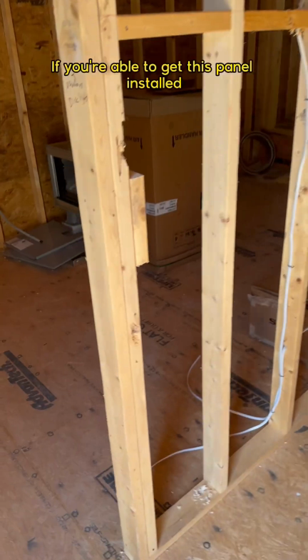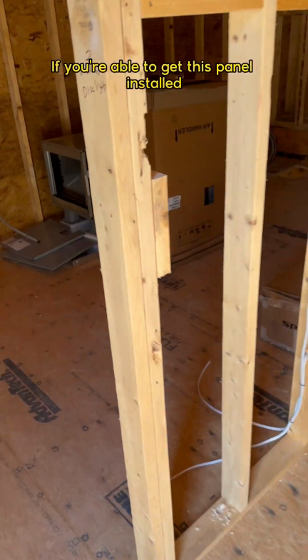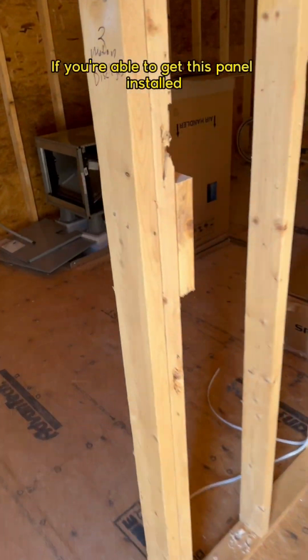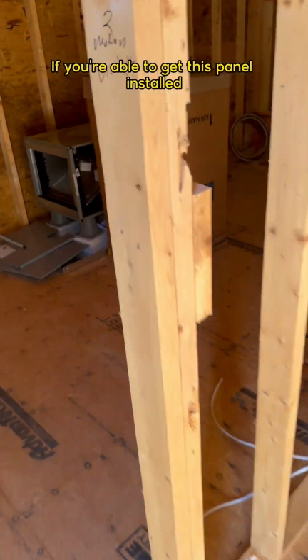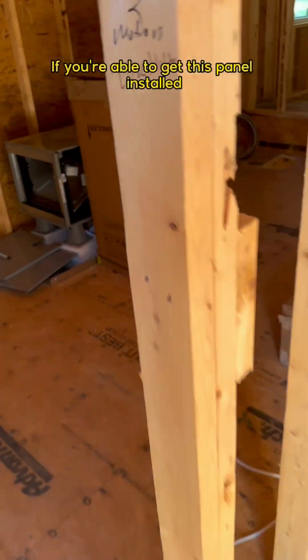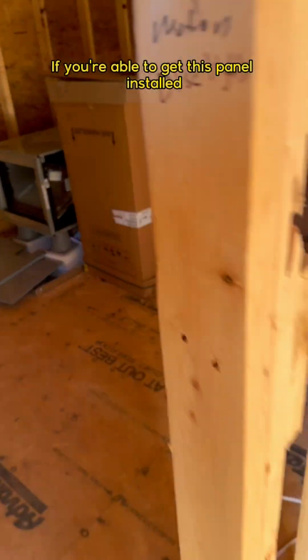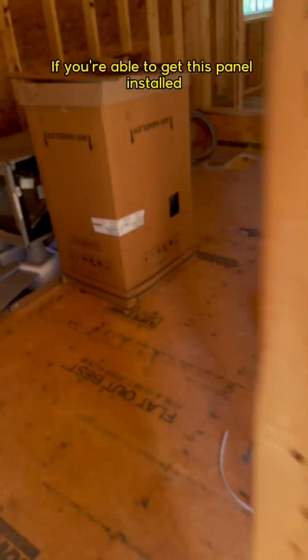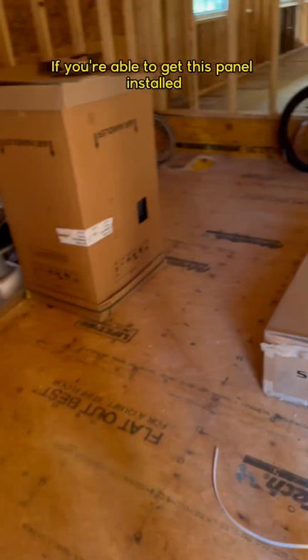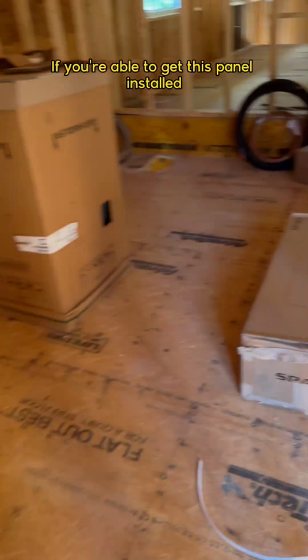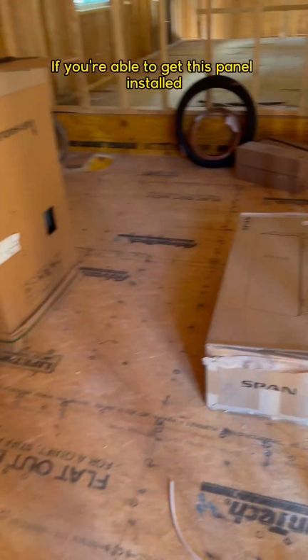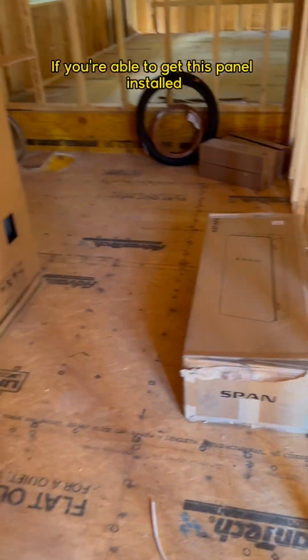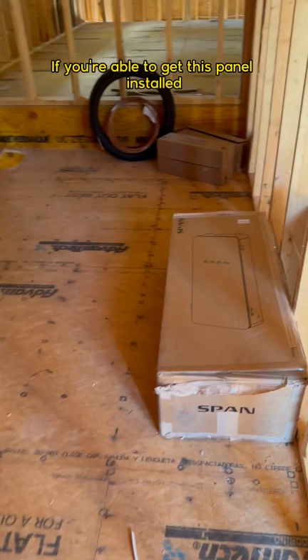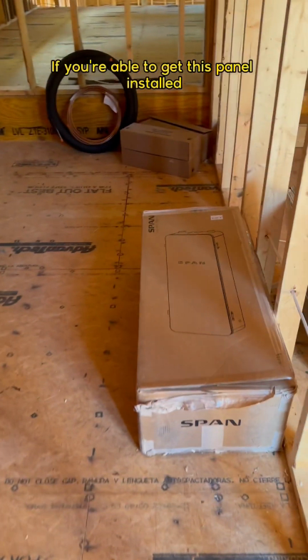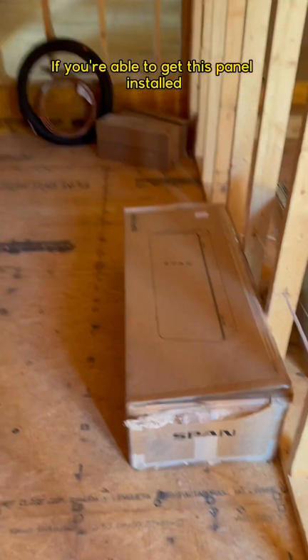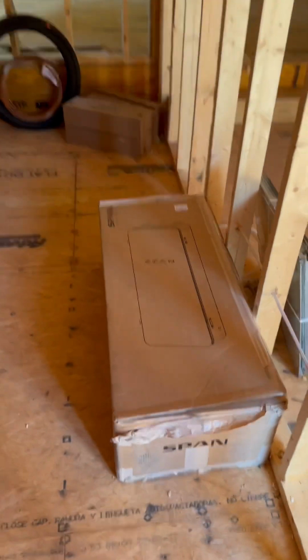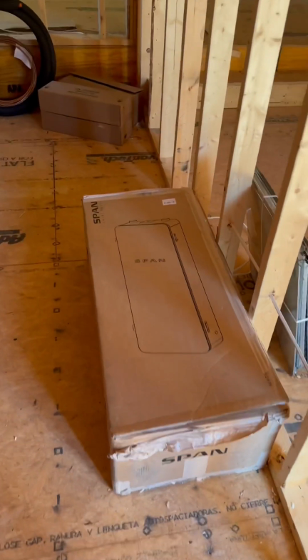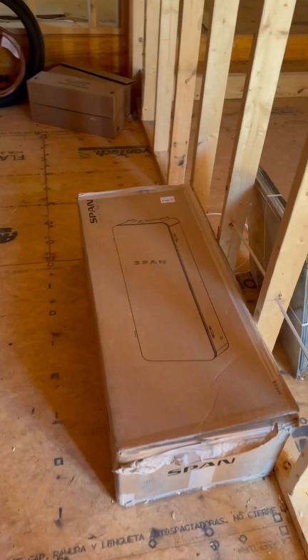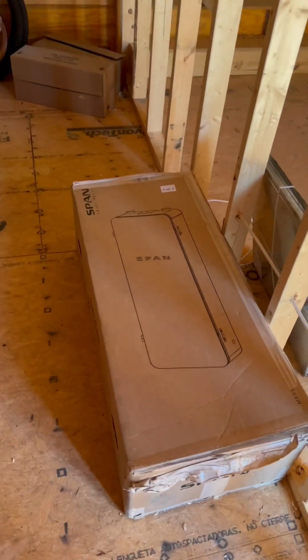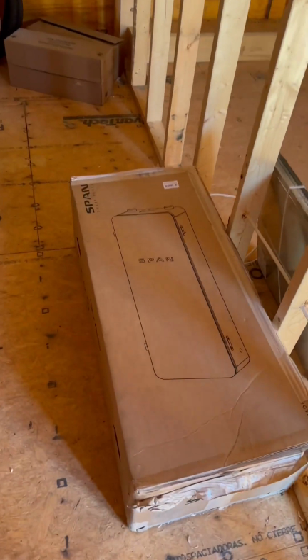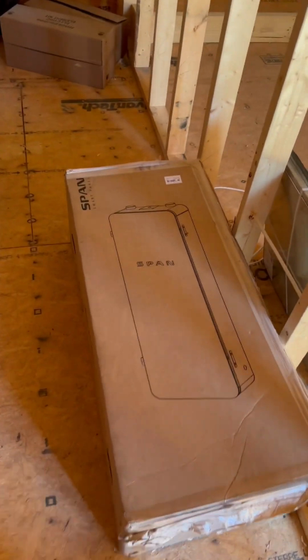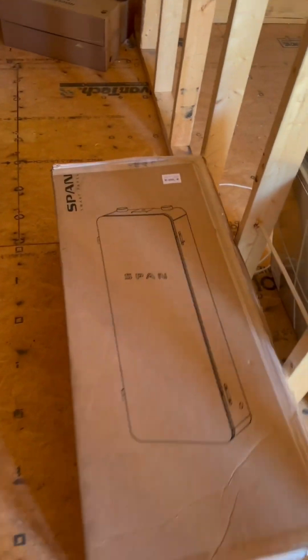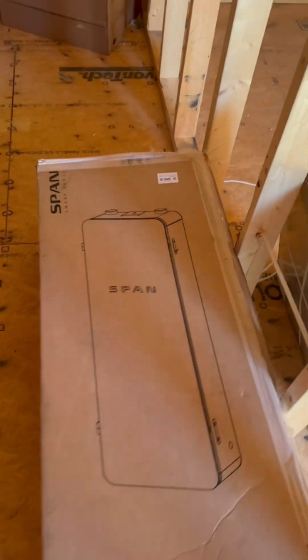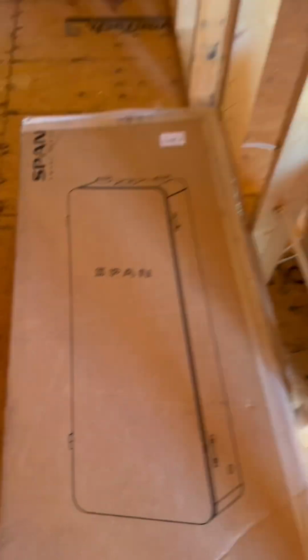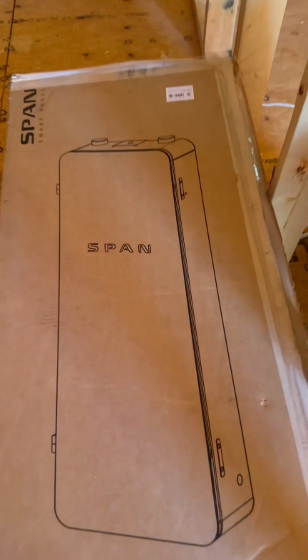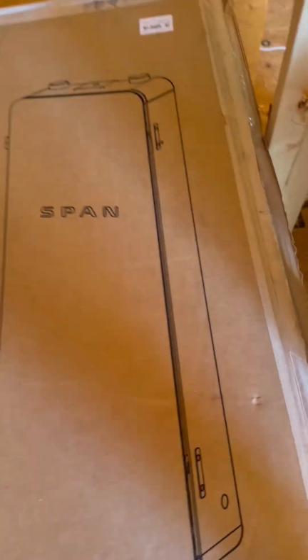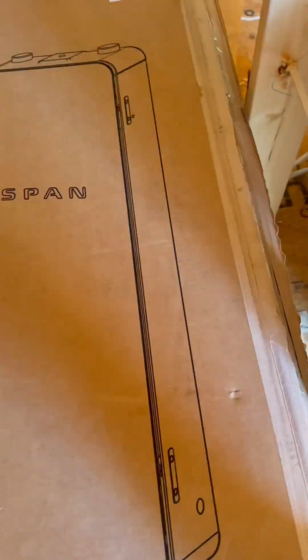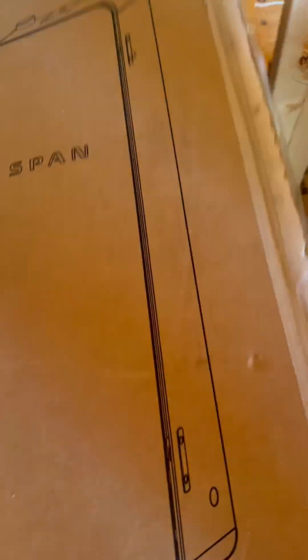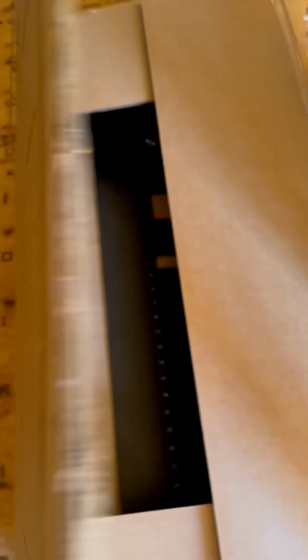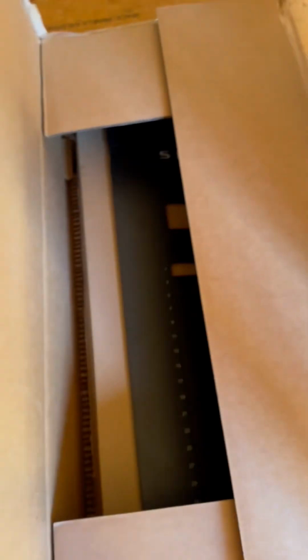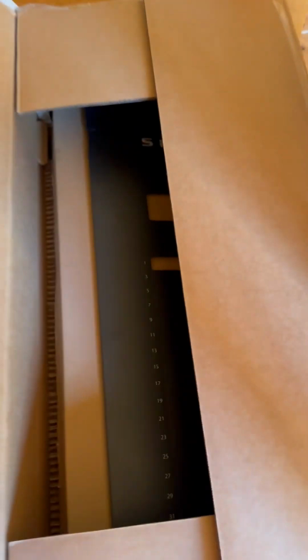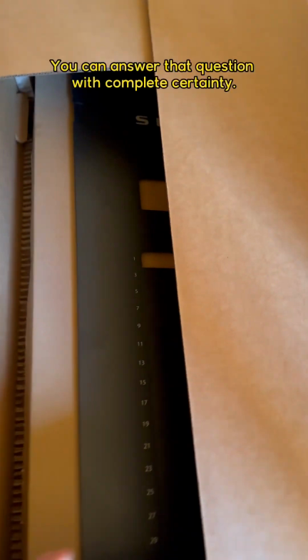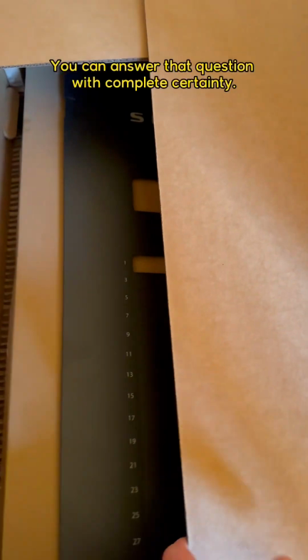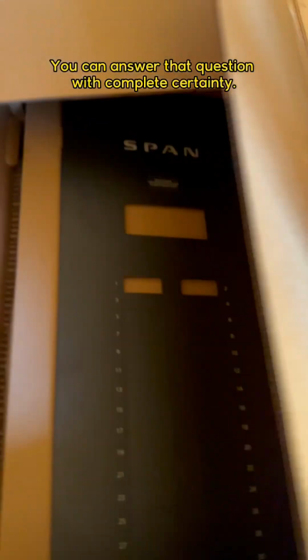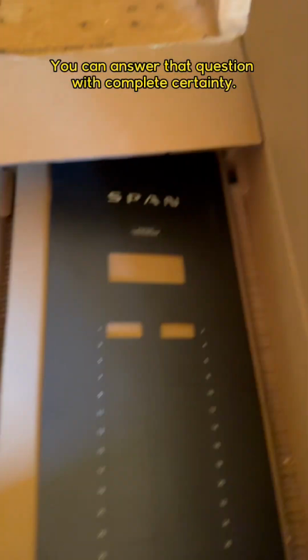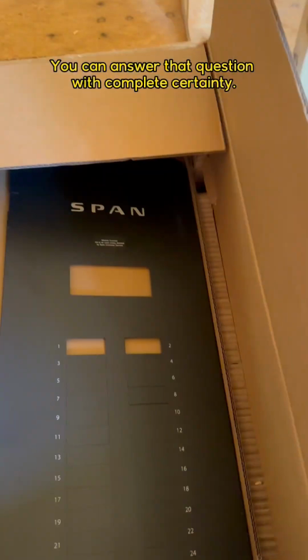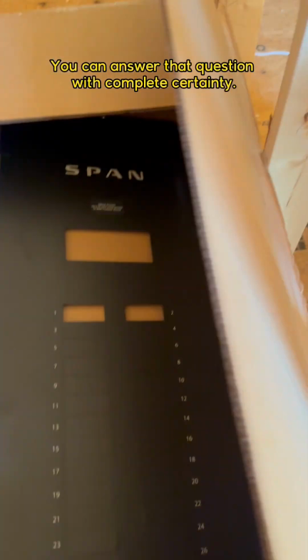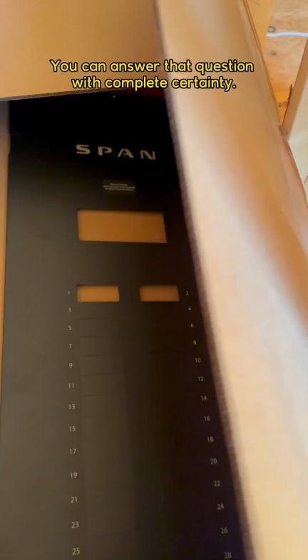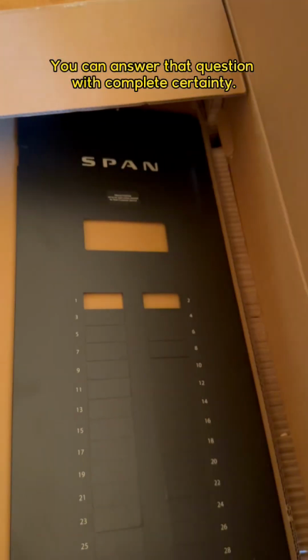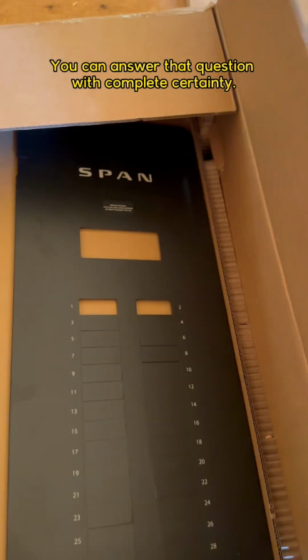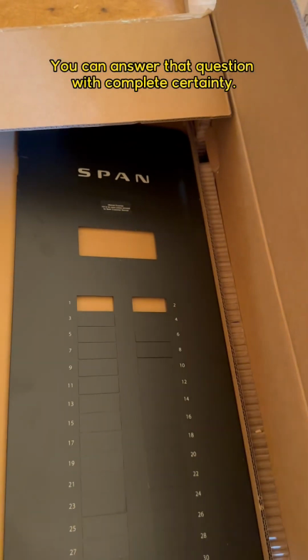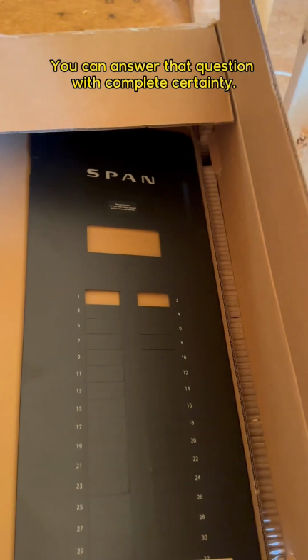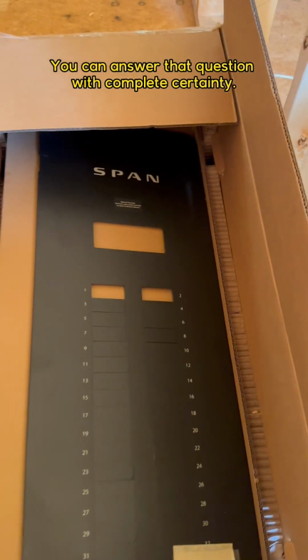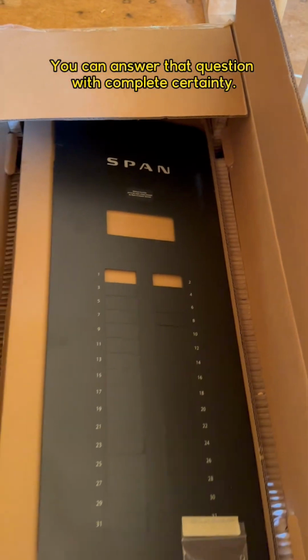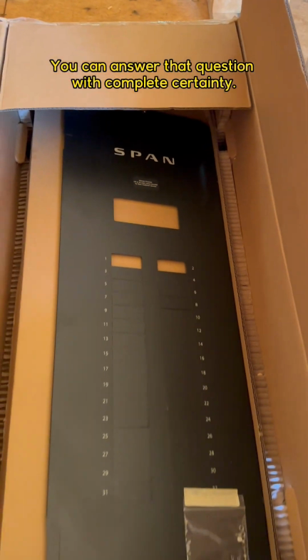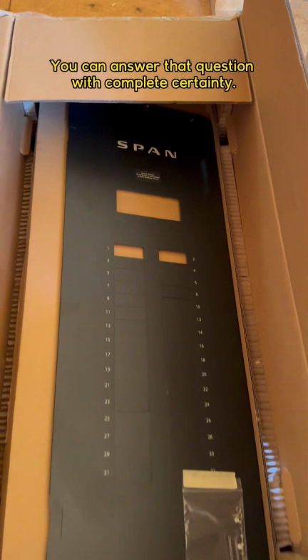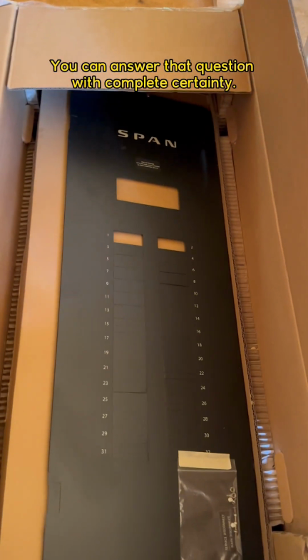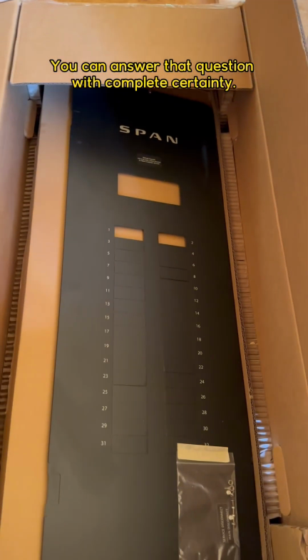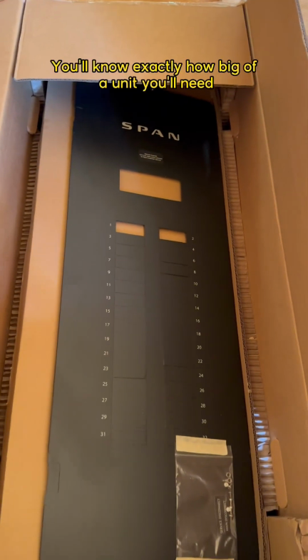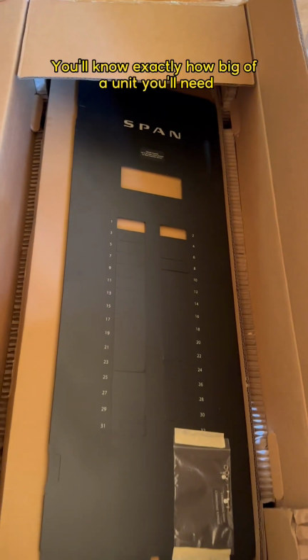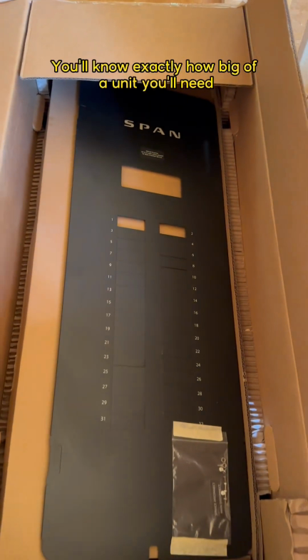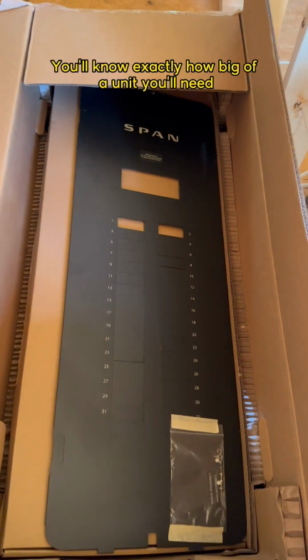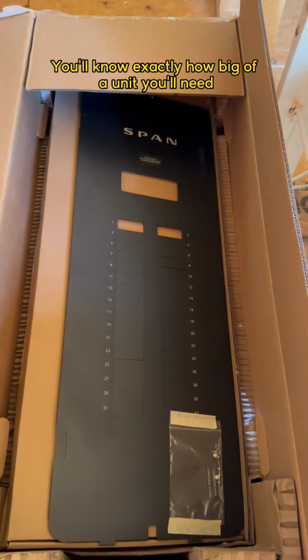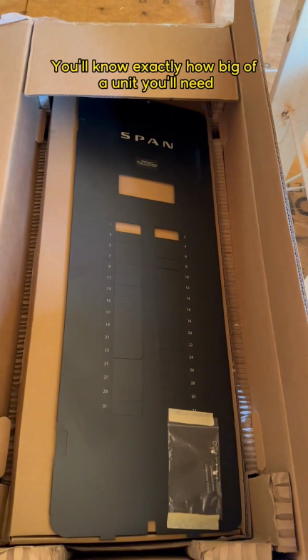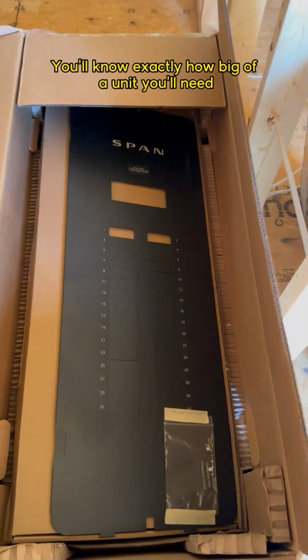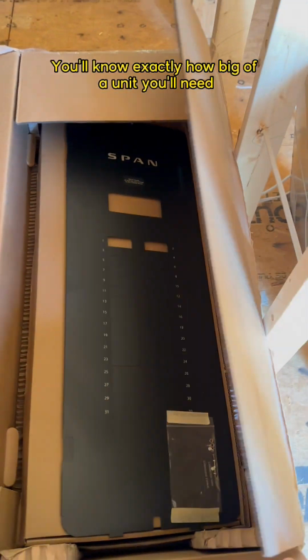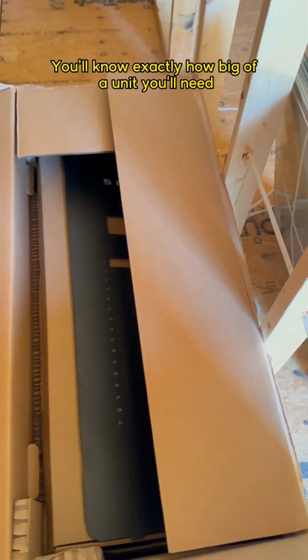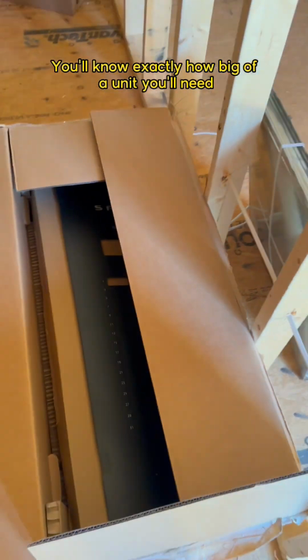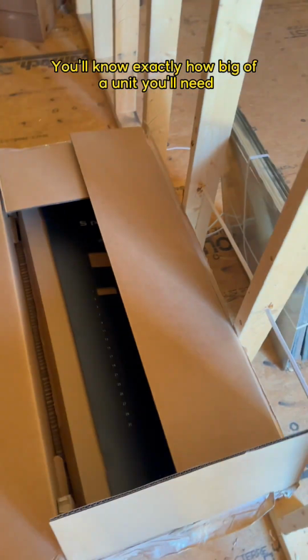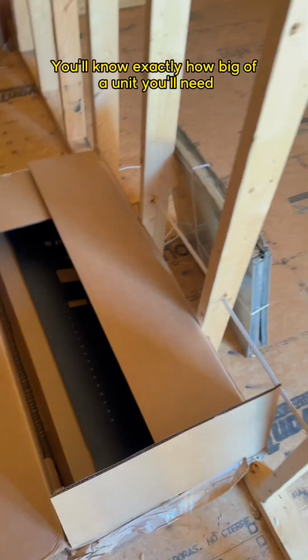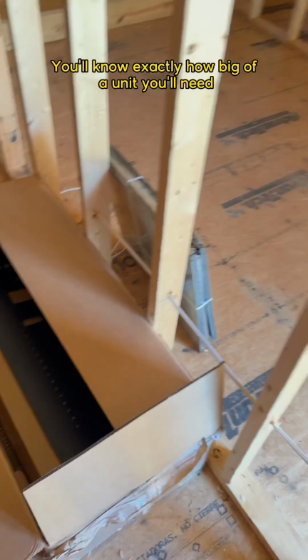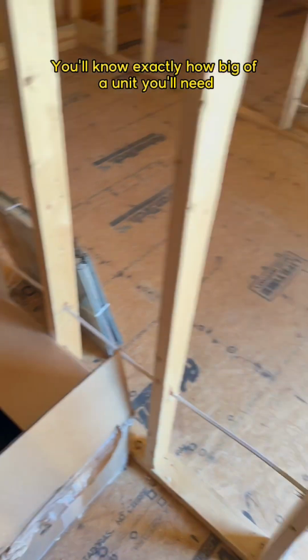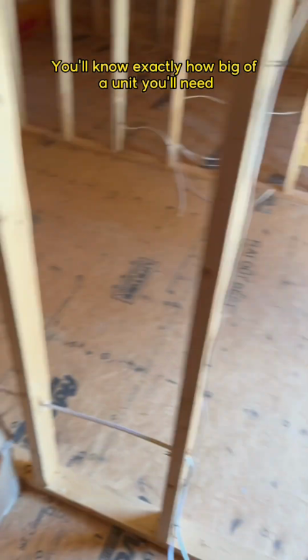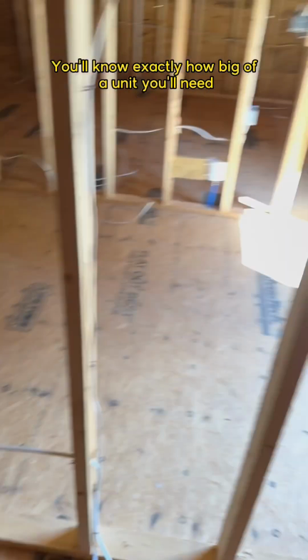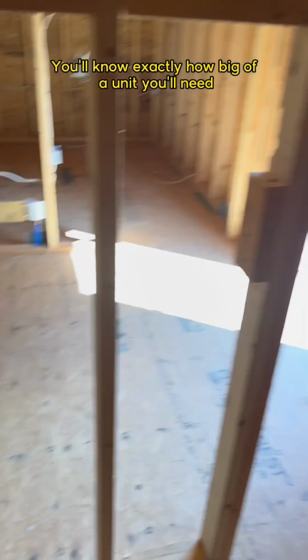If you're able to get this panel installed before you choose a solar and battery system, you can answer that question with complete certainty. You'll know exactly how big of a unit you'll need.